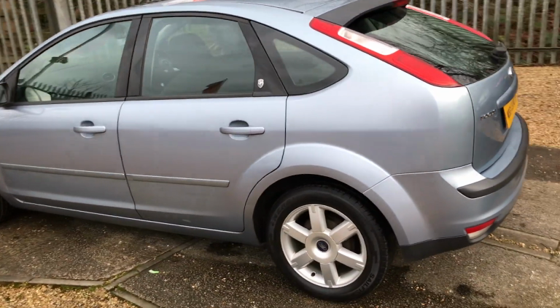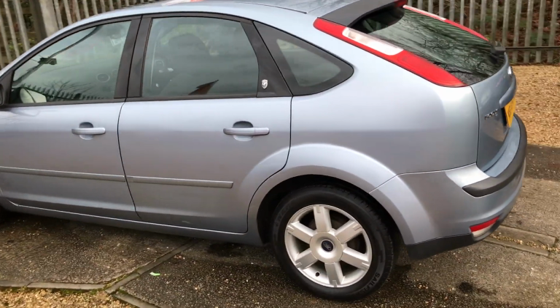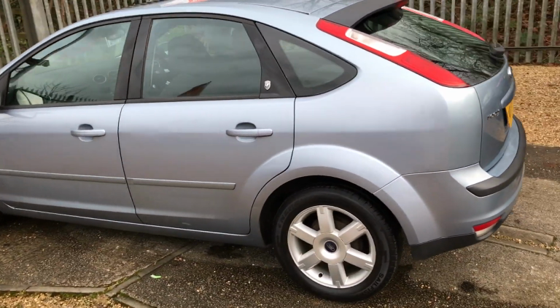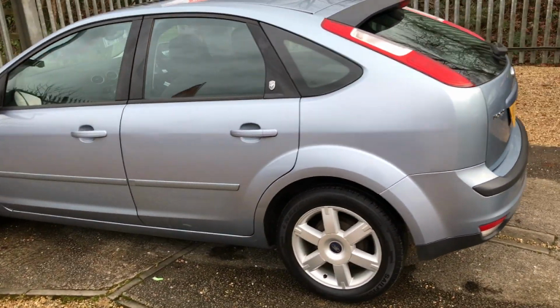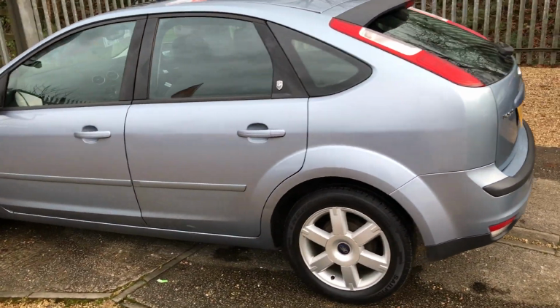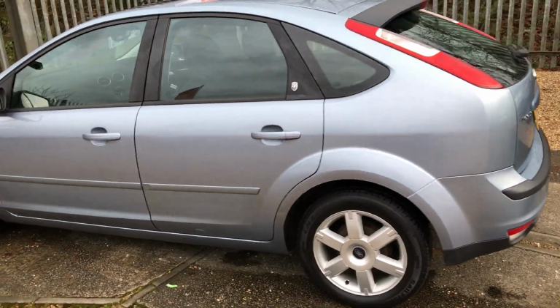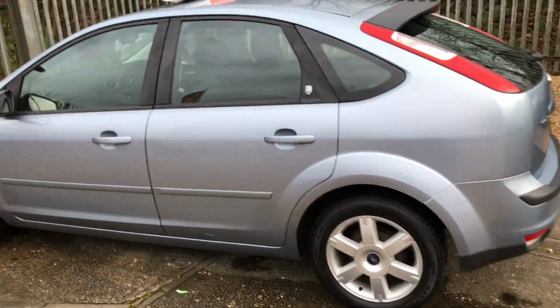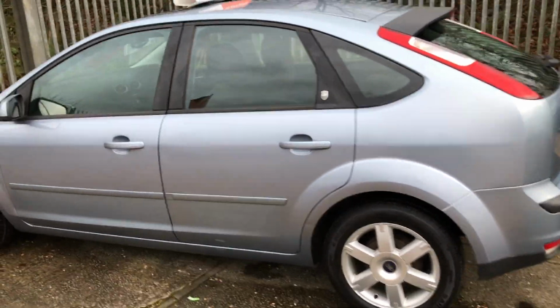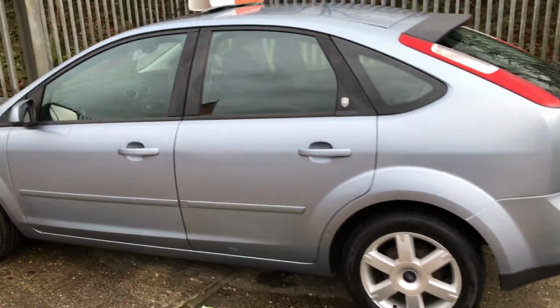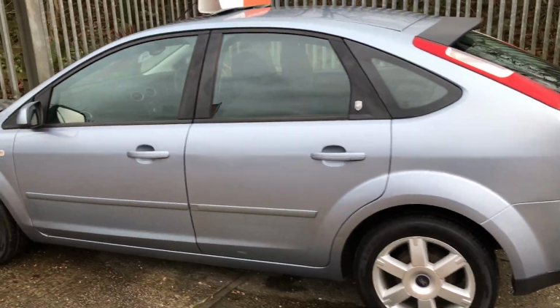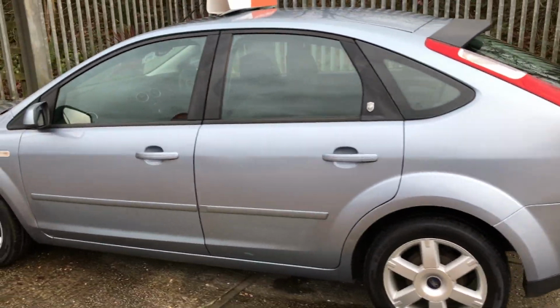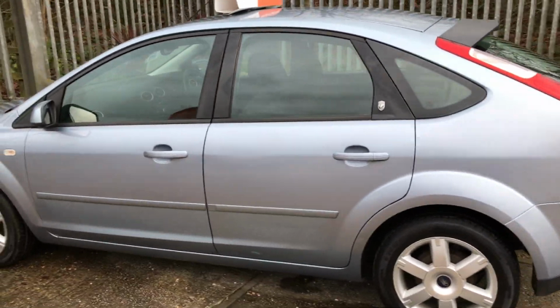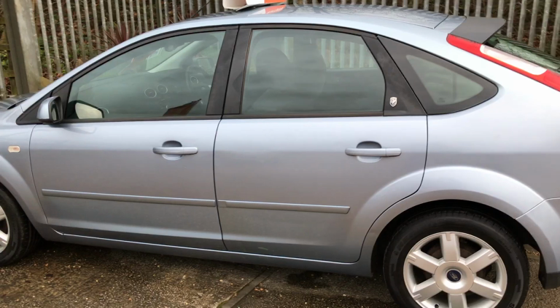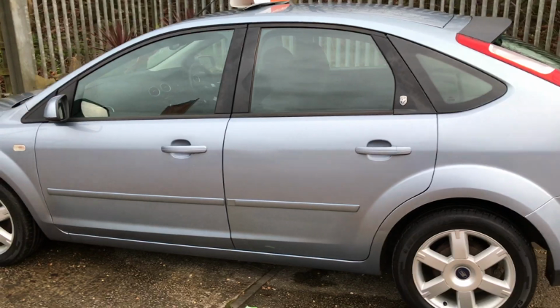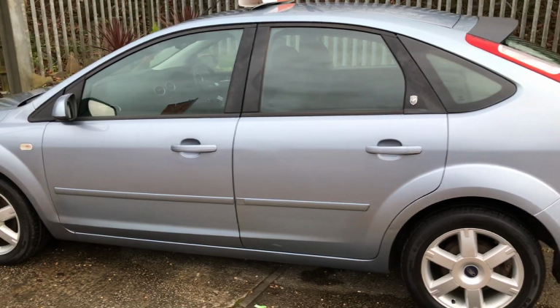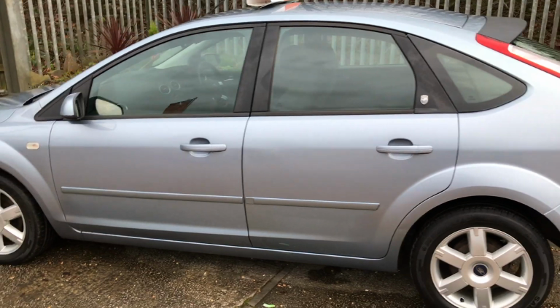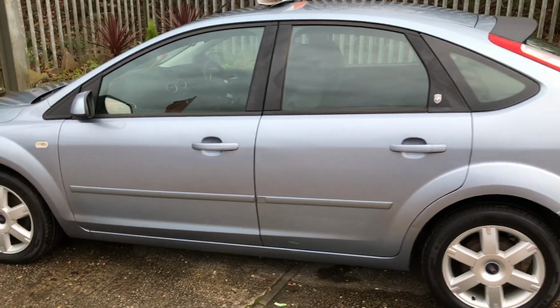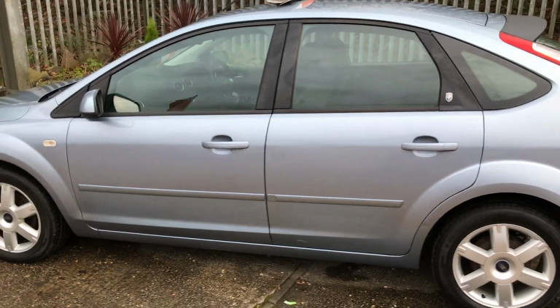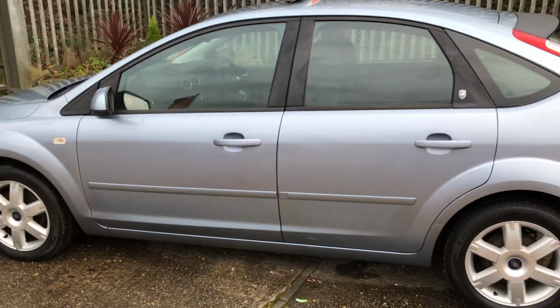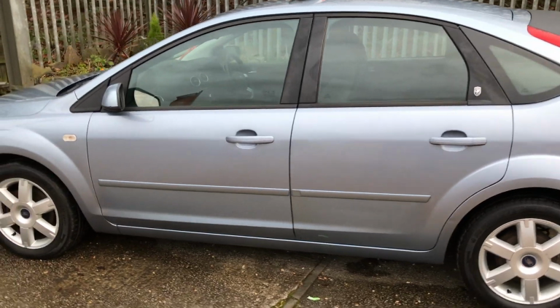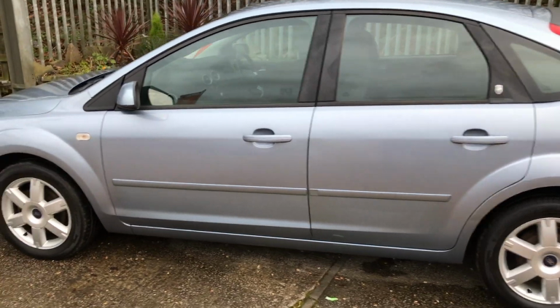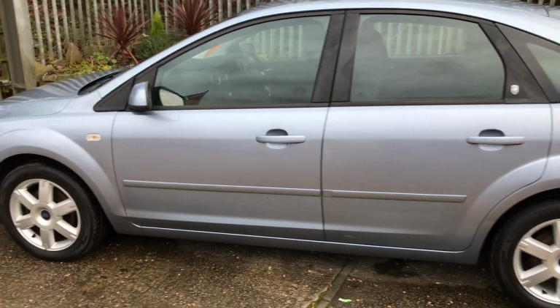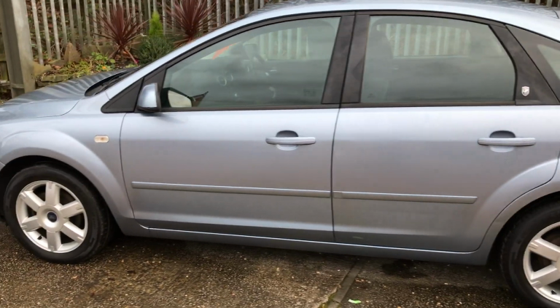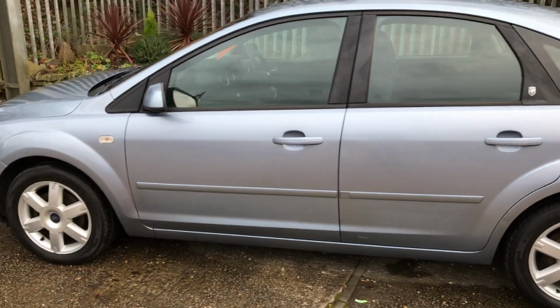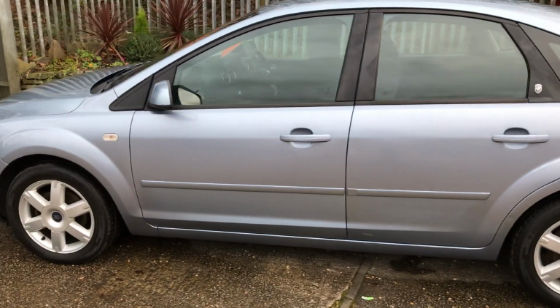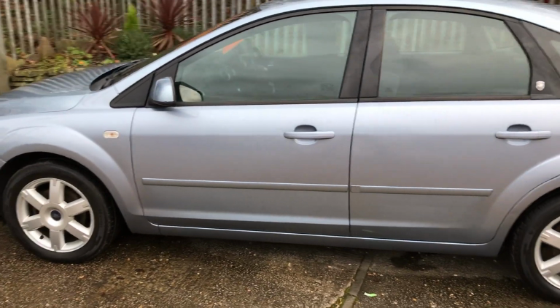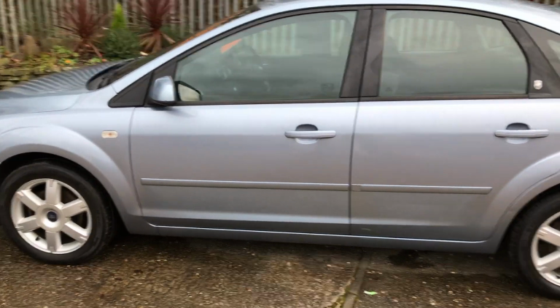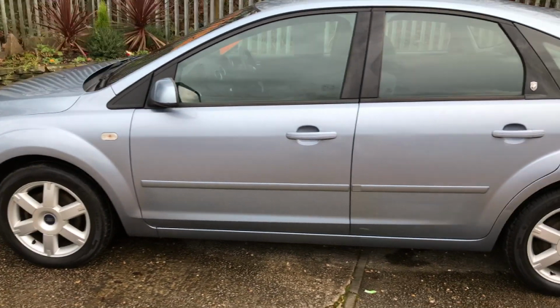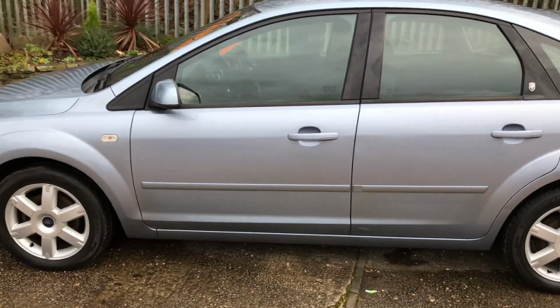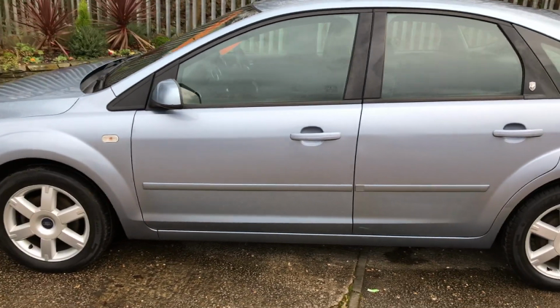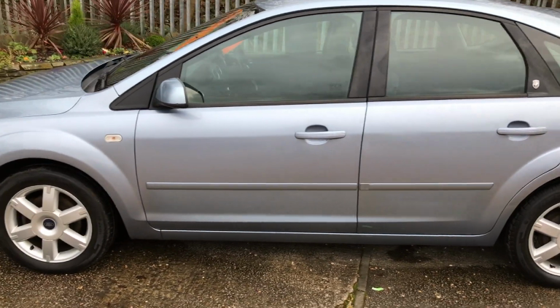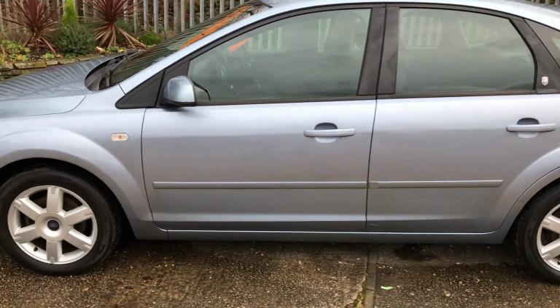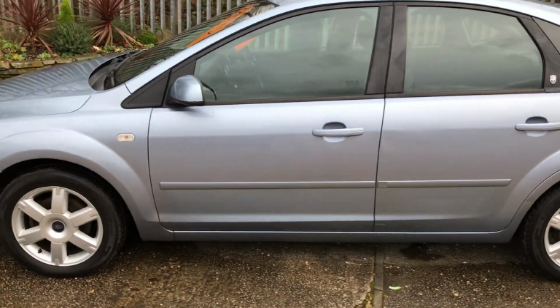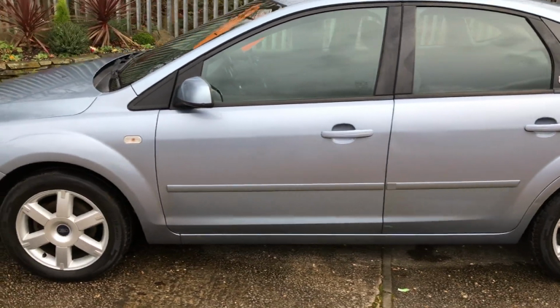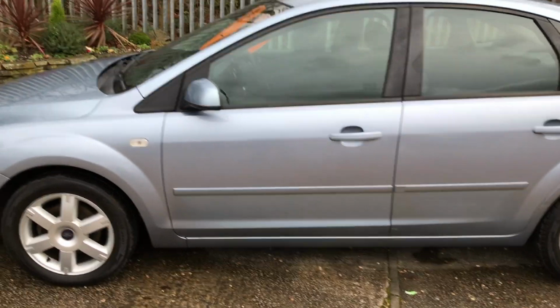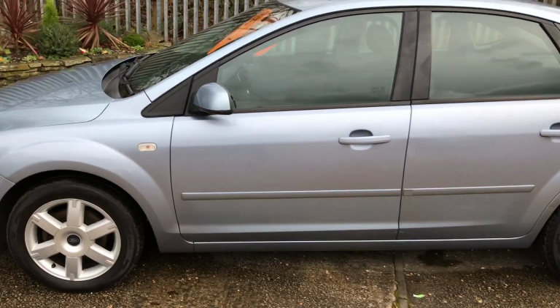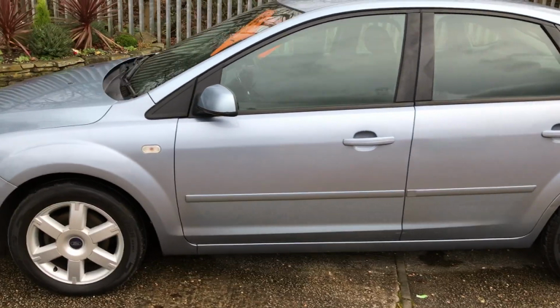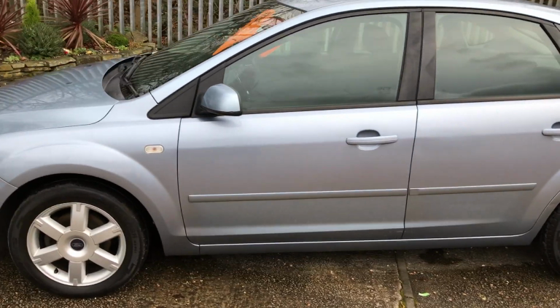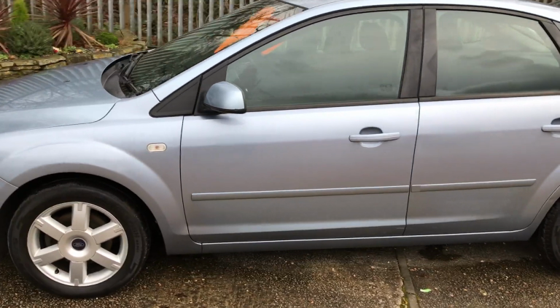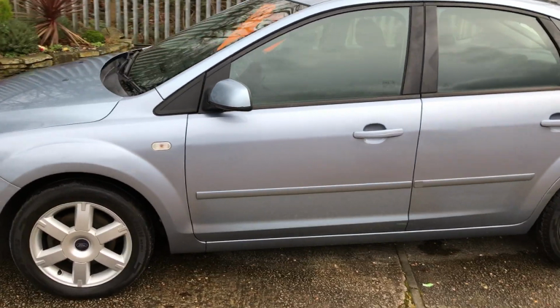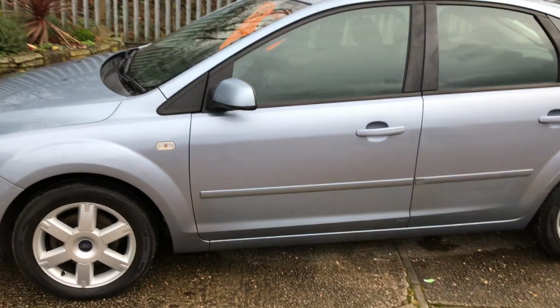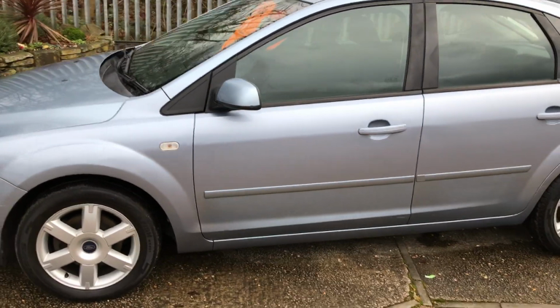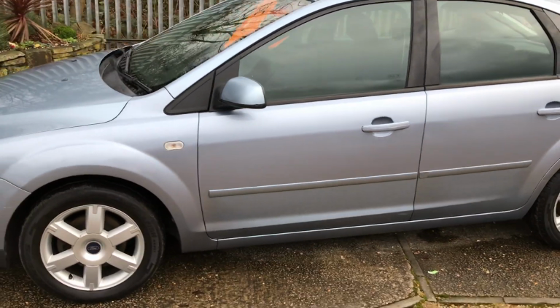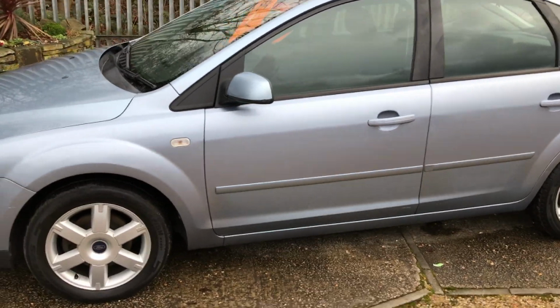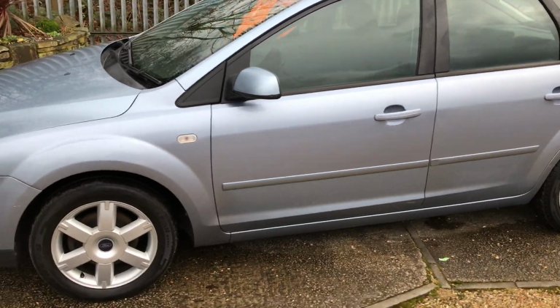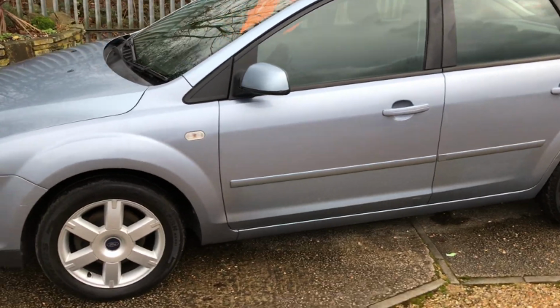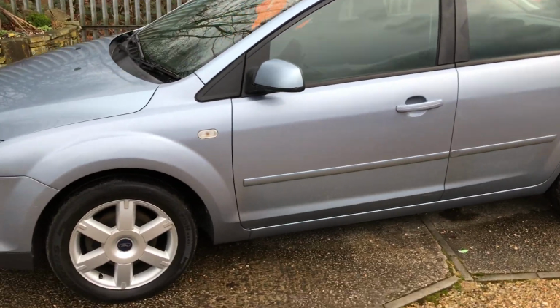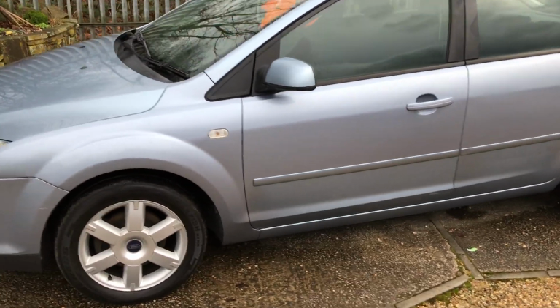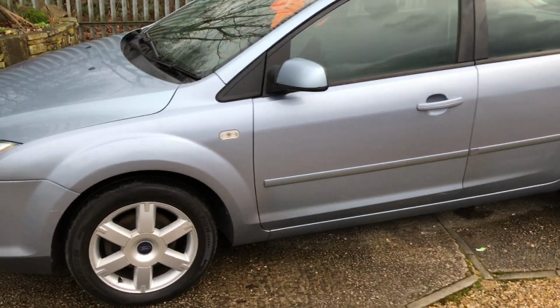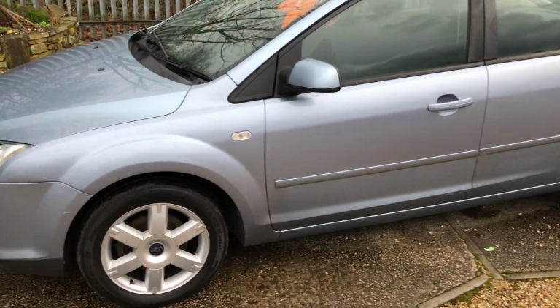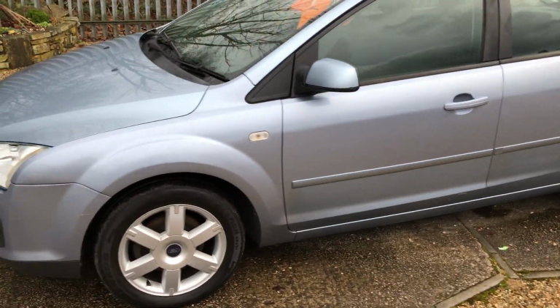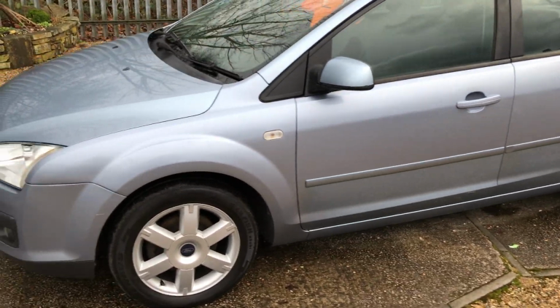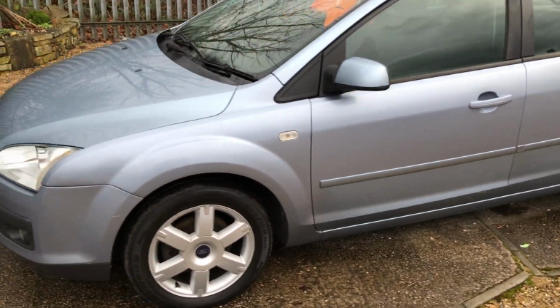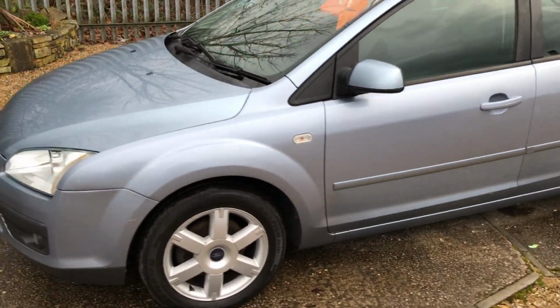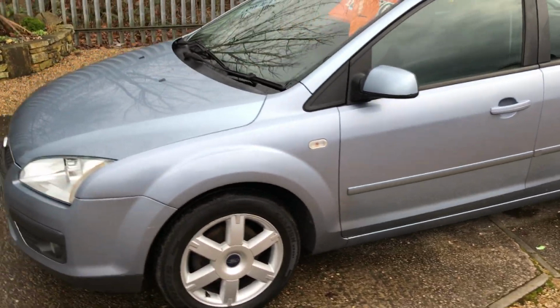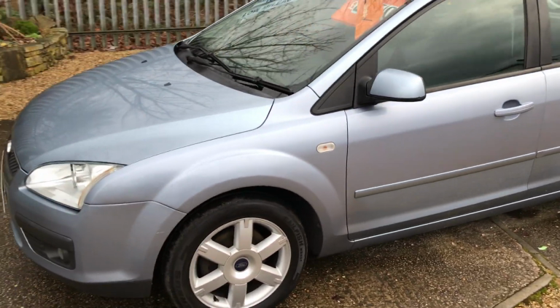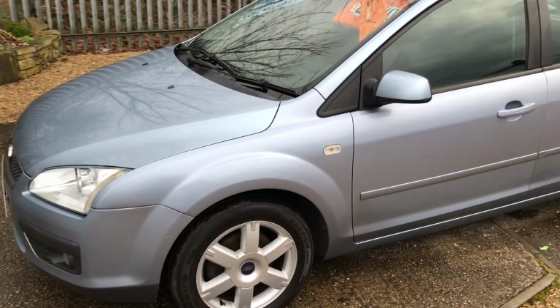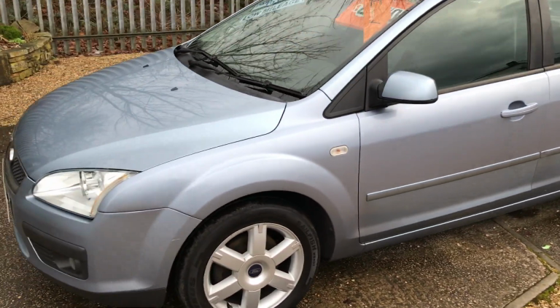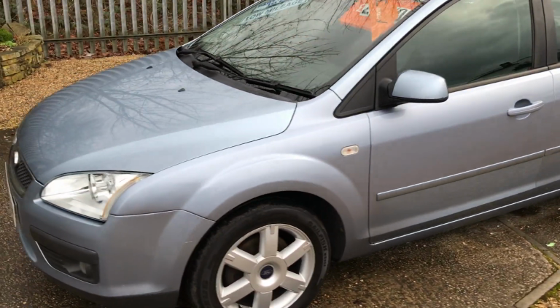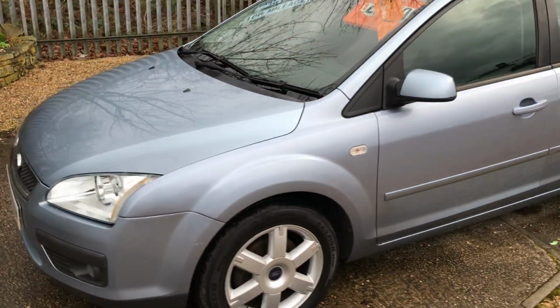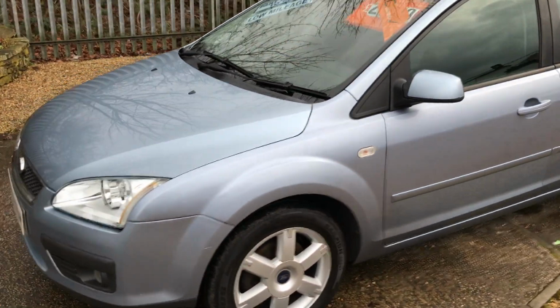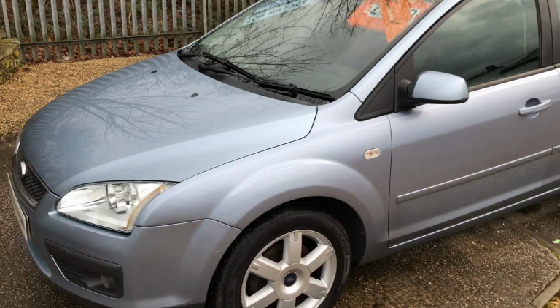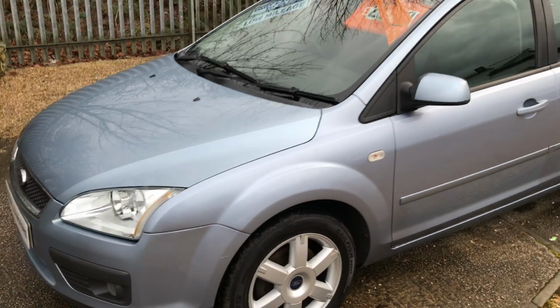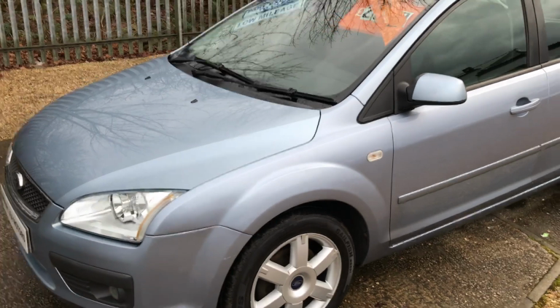If you're interested in this car, just give us a call on 01257 427 971.